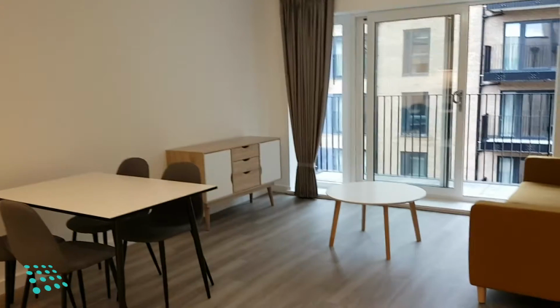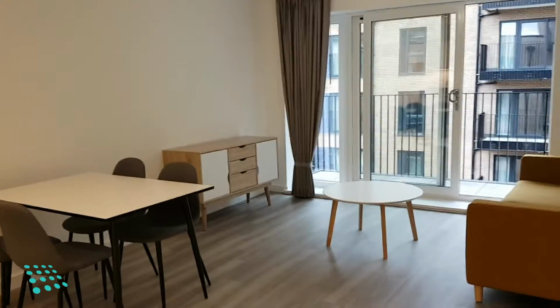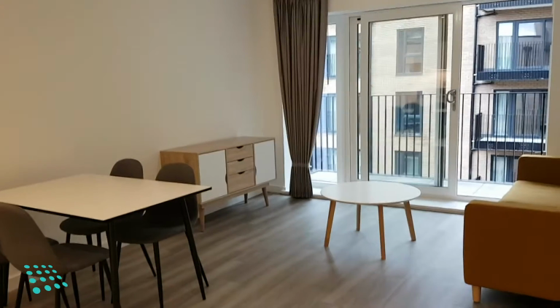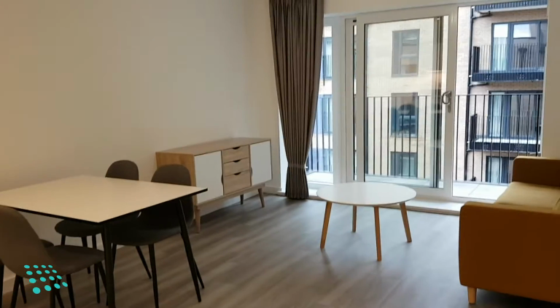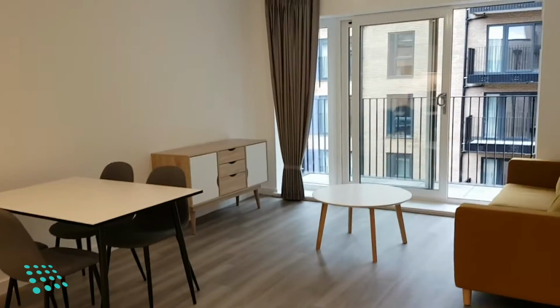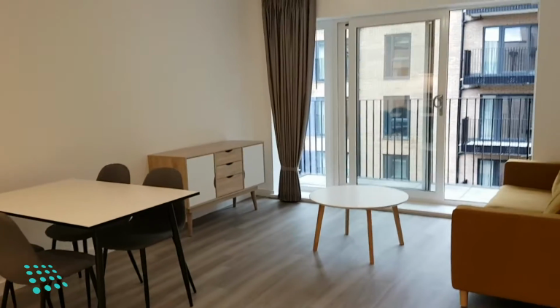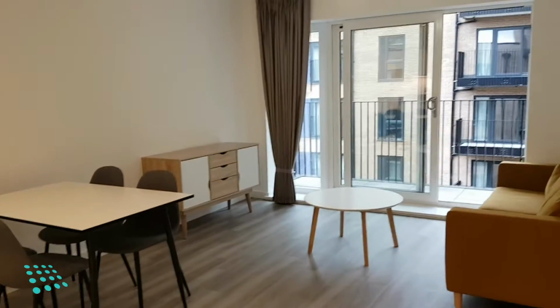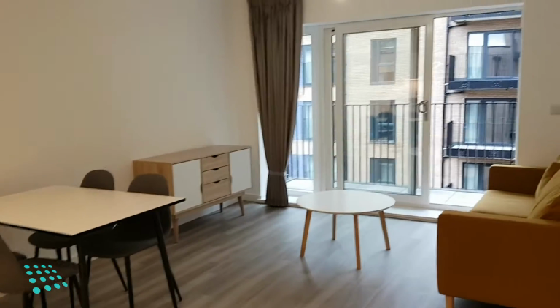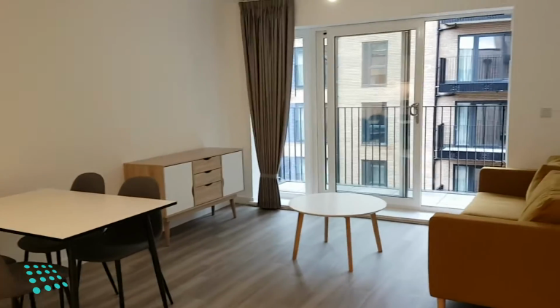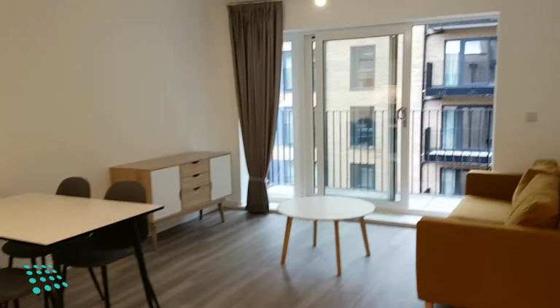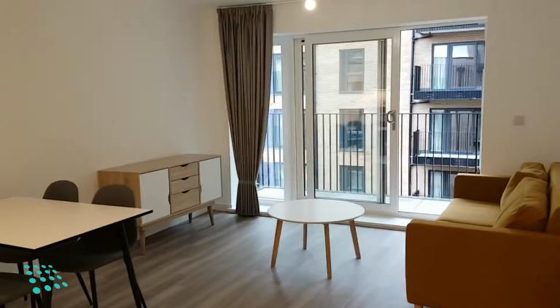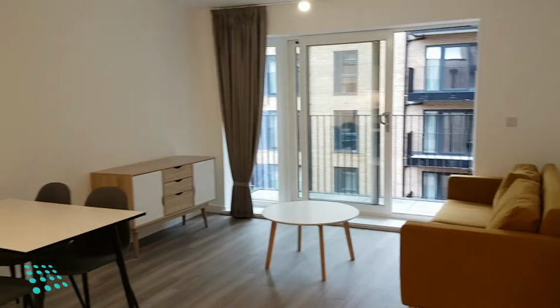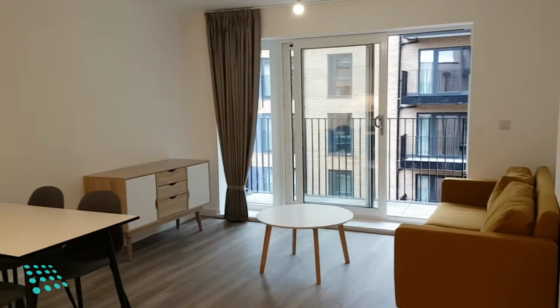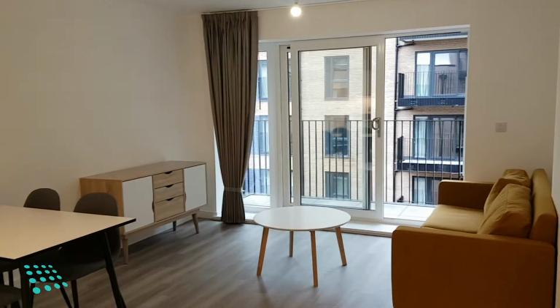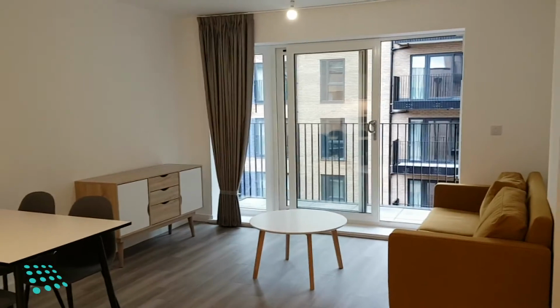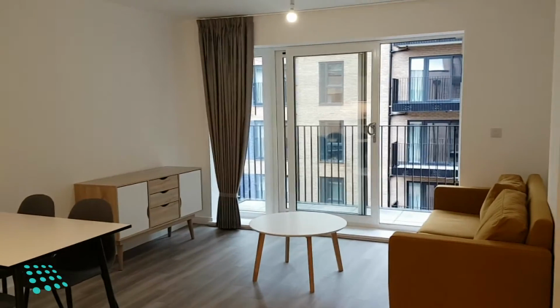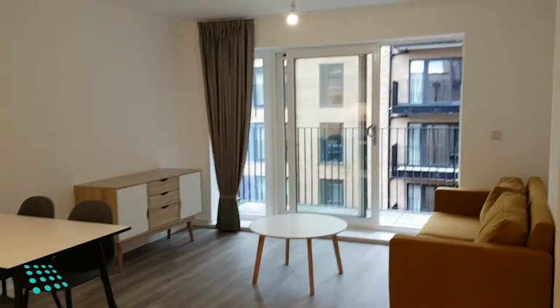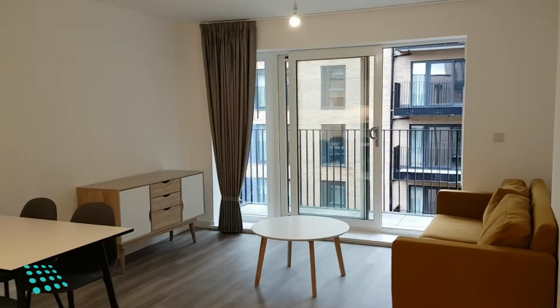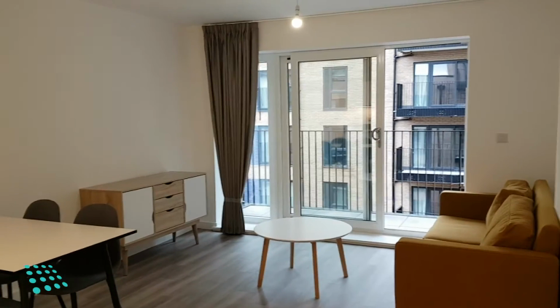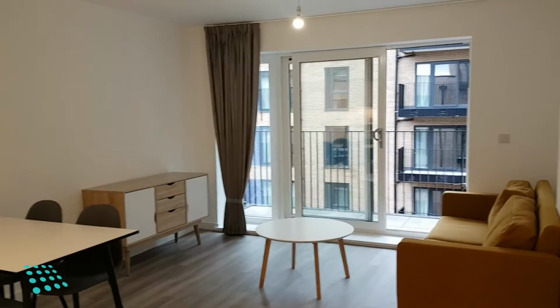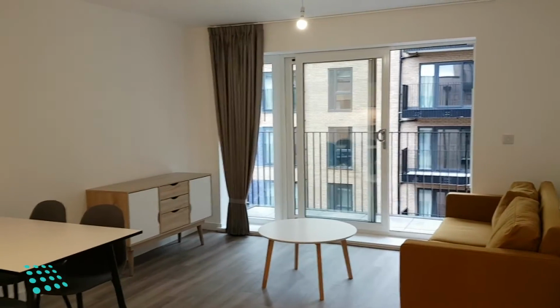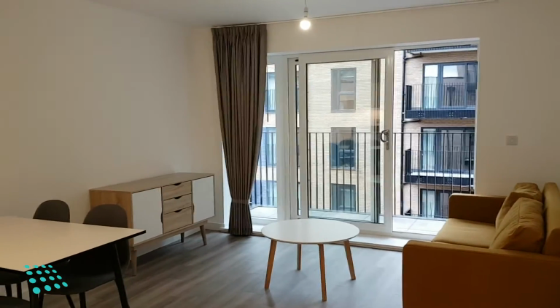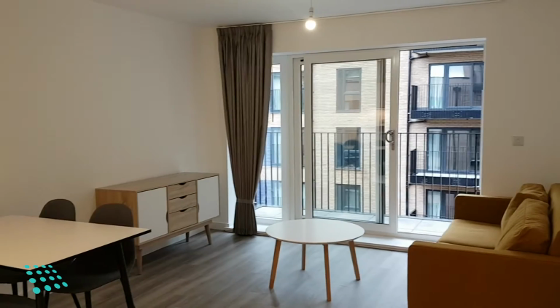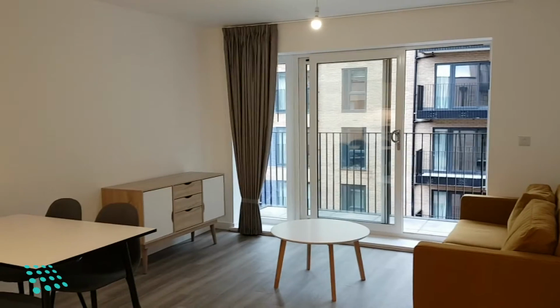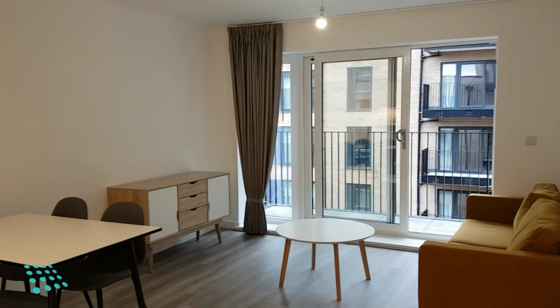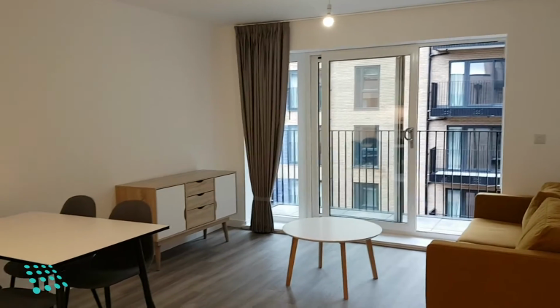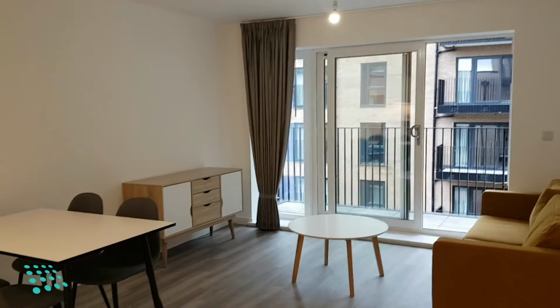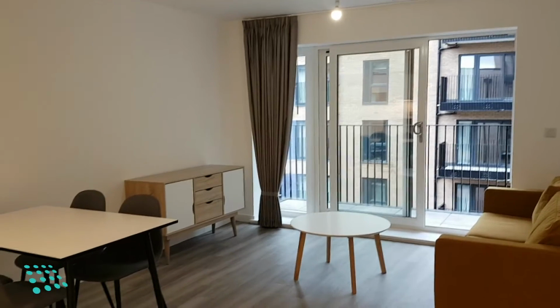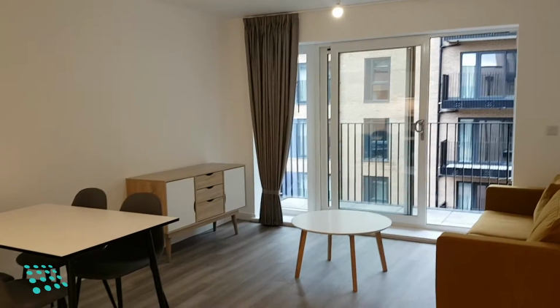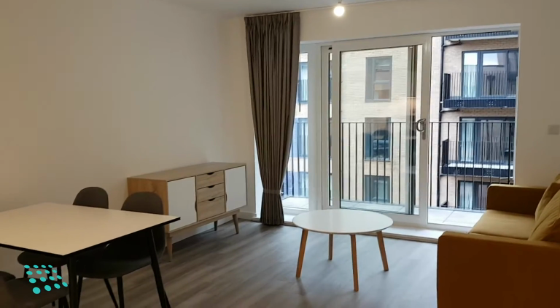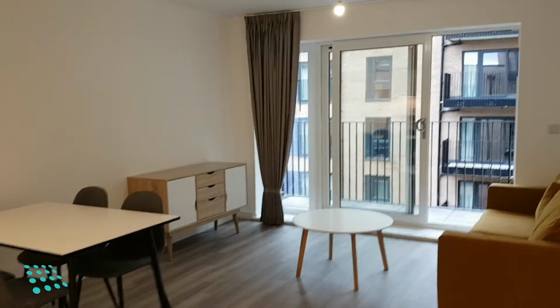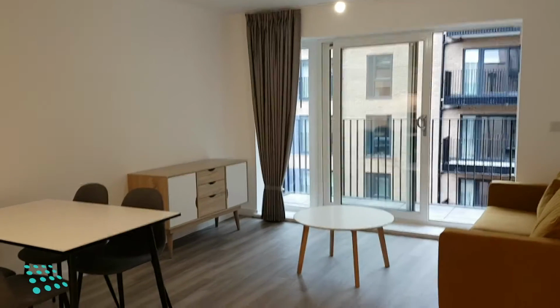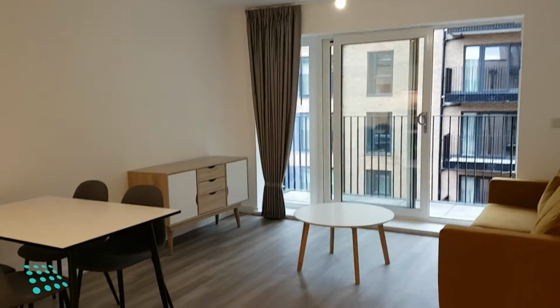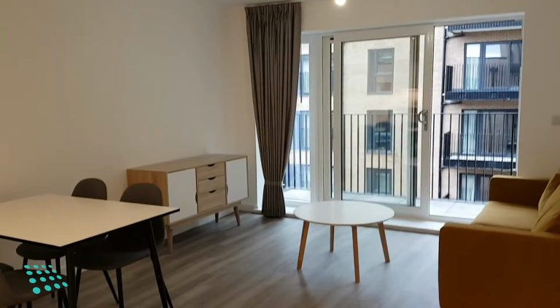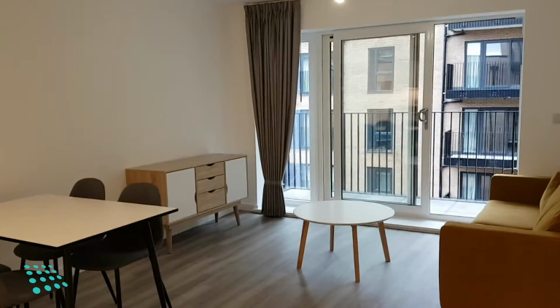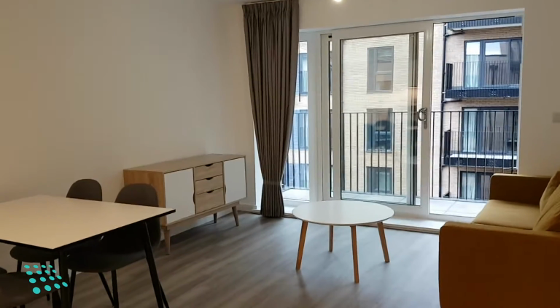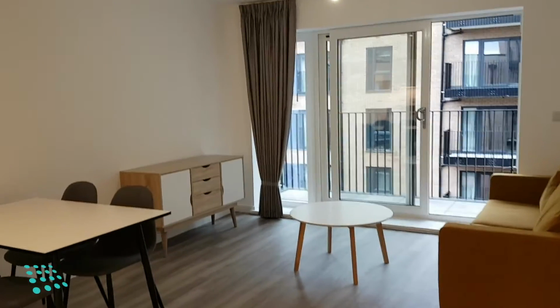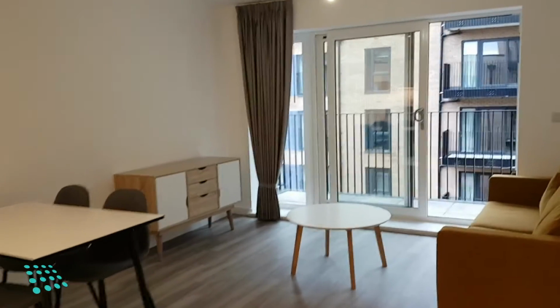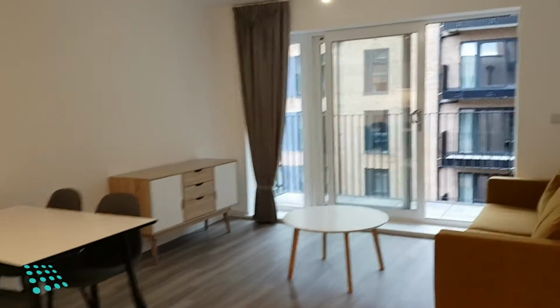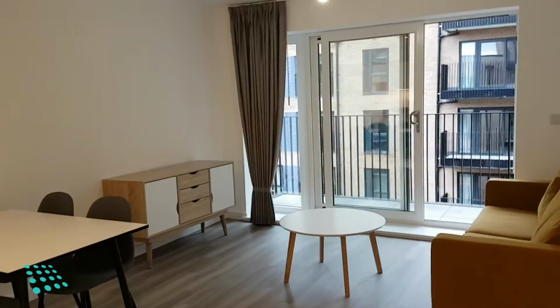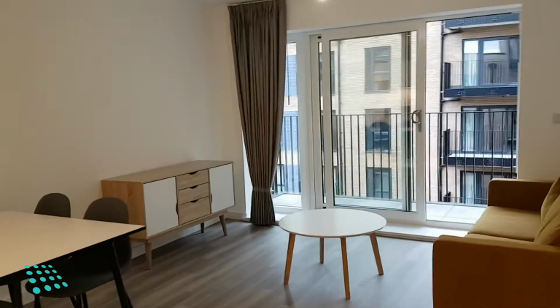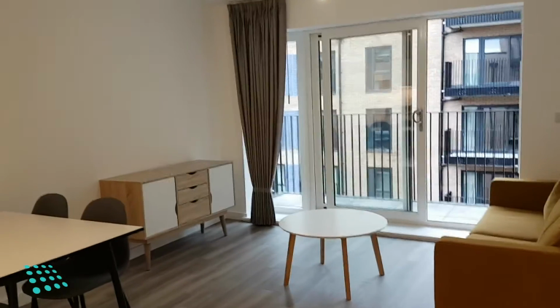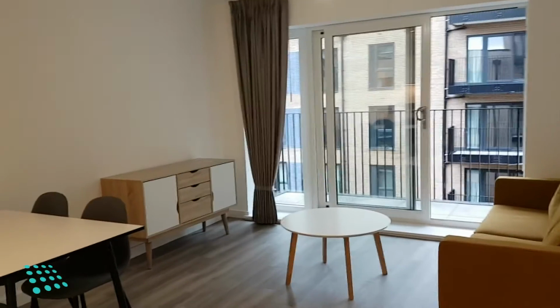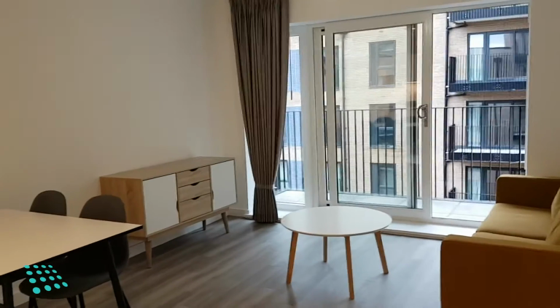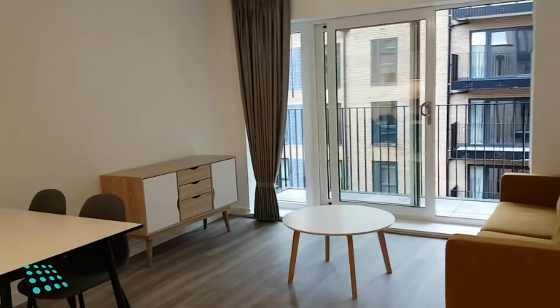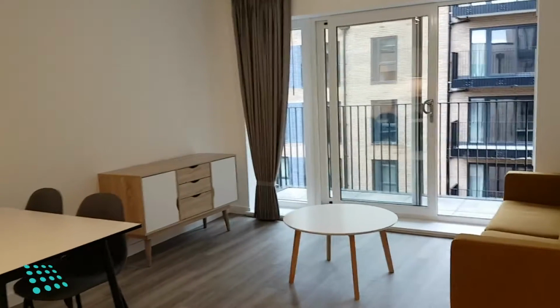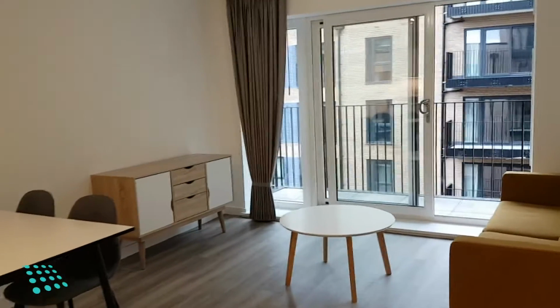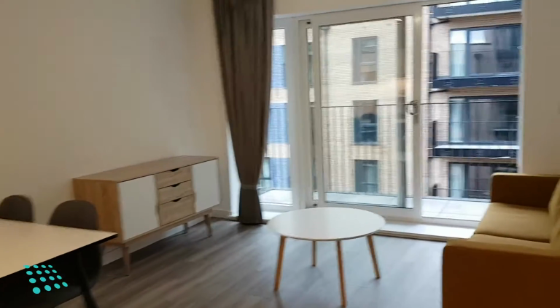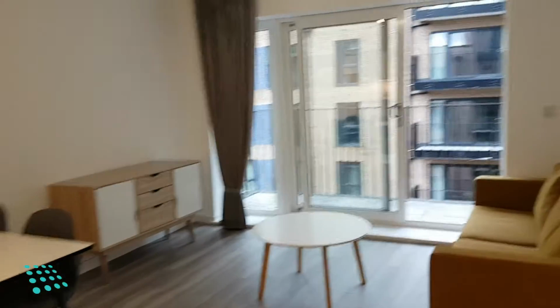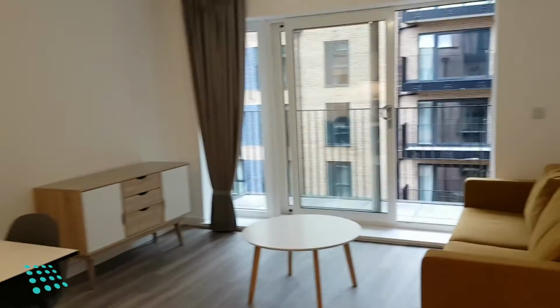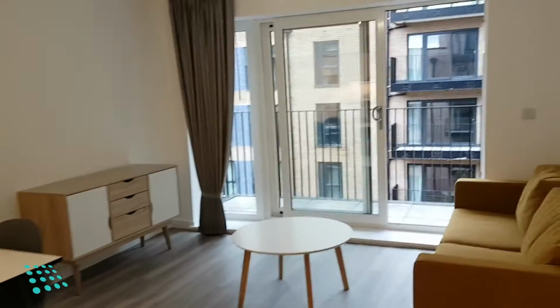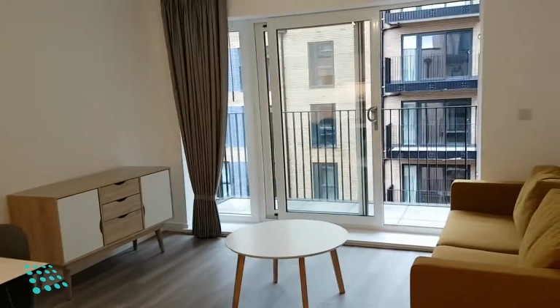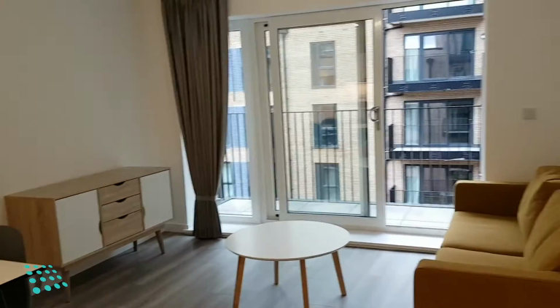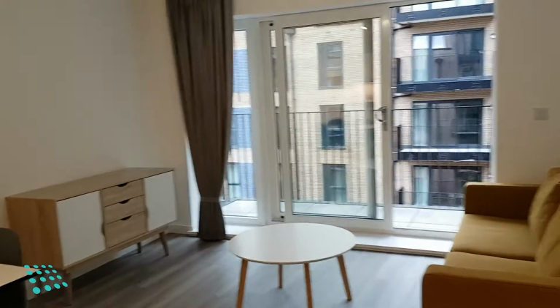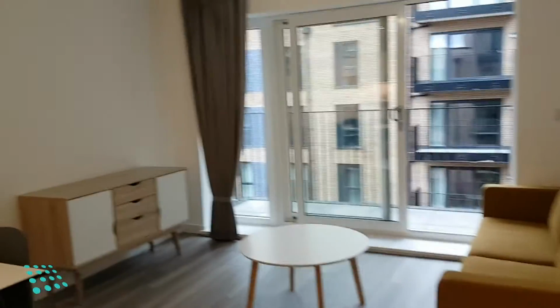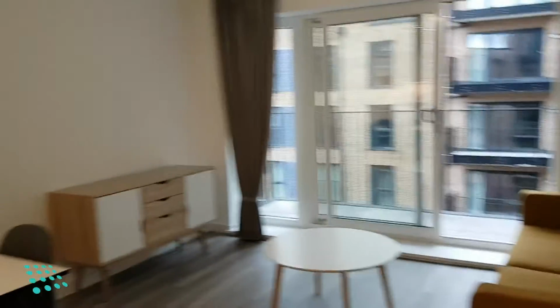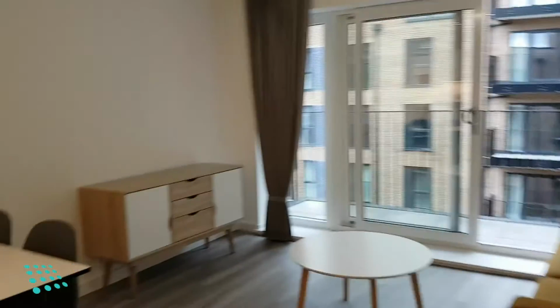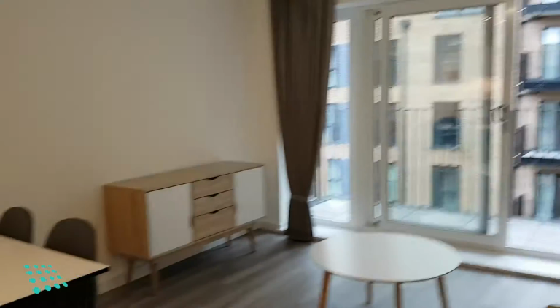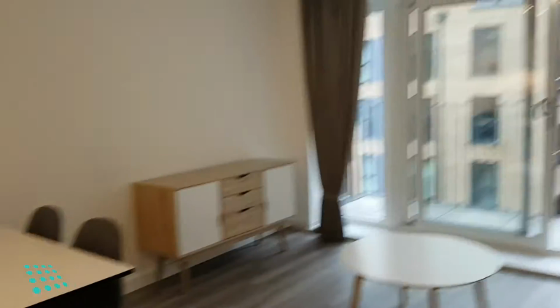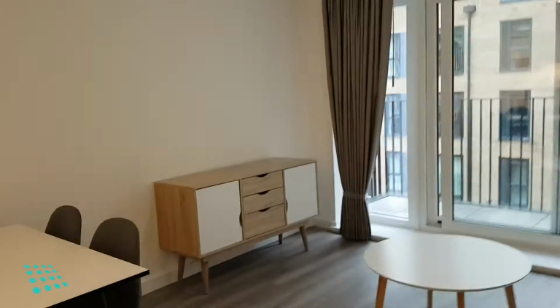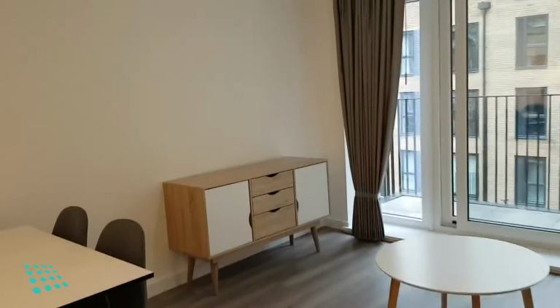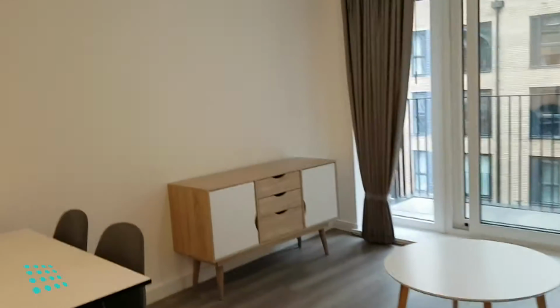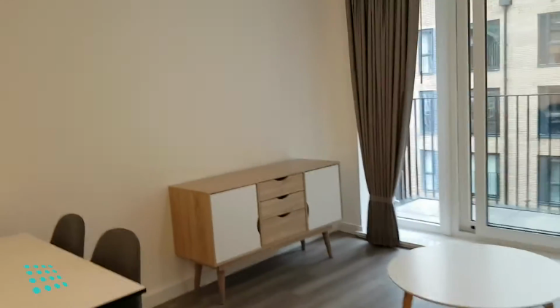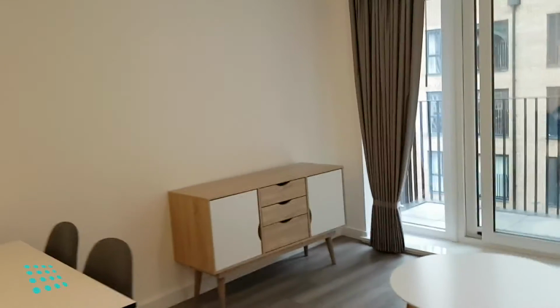Hi, I'm Matt from Centric, and today we're looking at a two-bedroom, two-bathroom furnished apartment at Sherbourne Quay by Brindley Place.